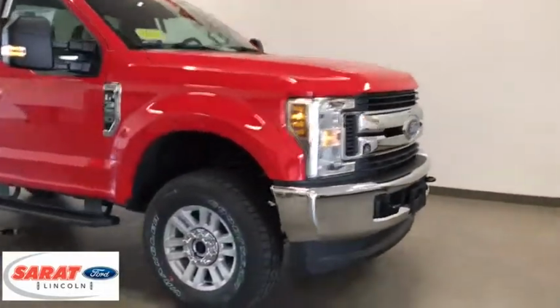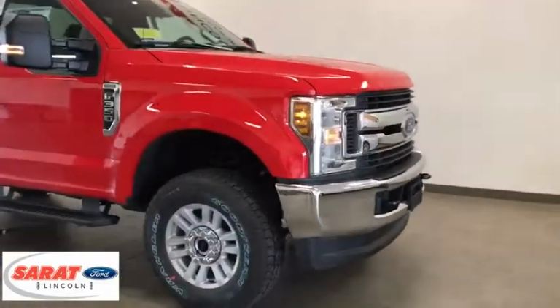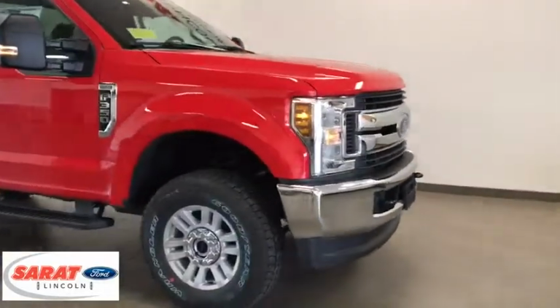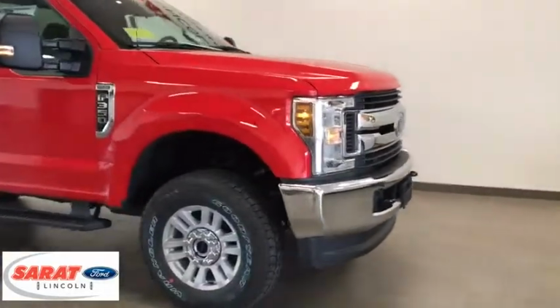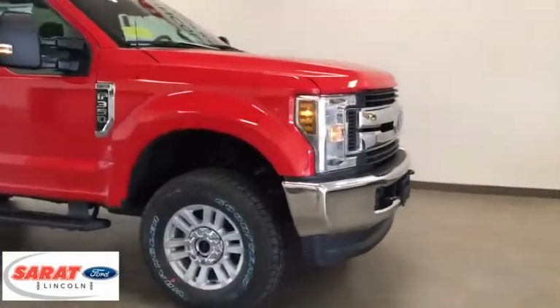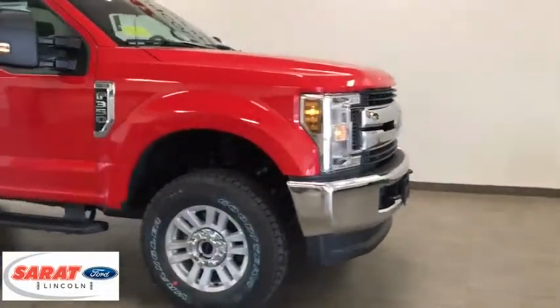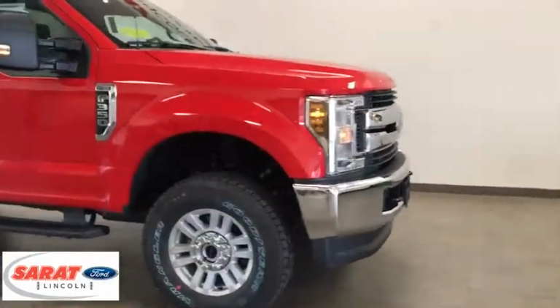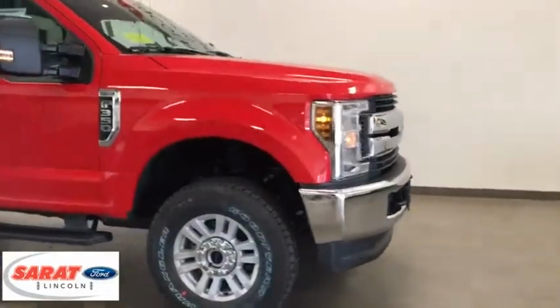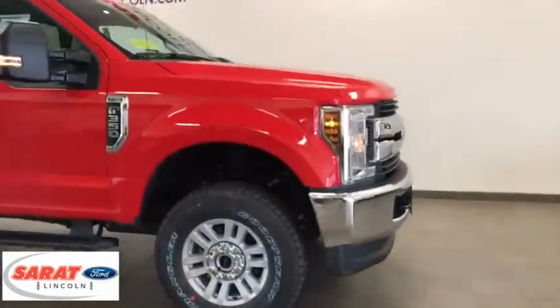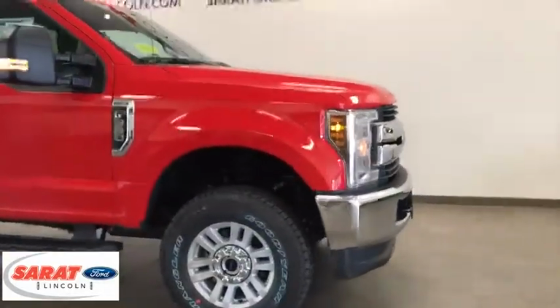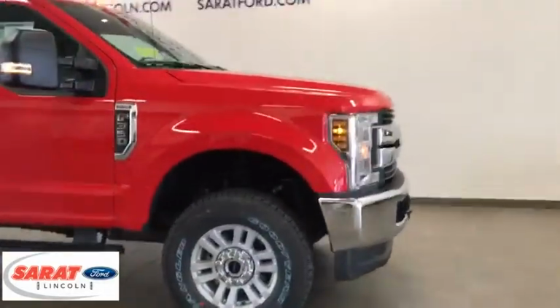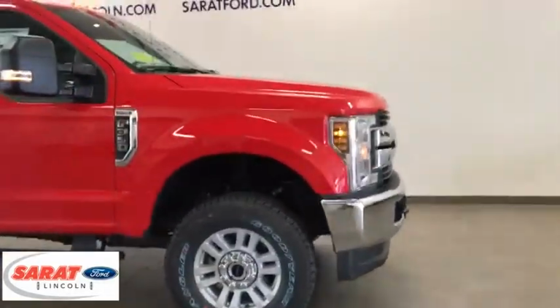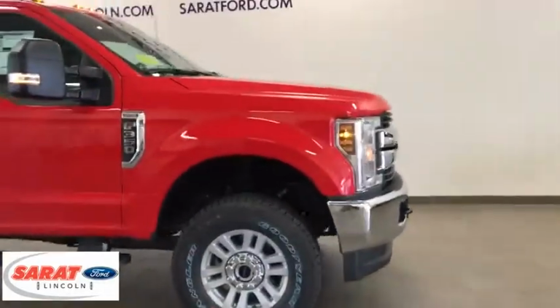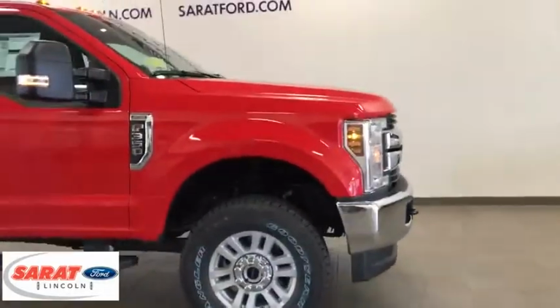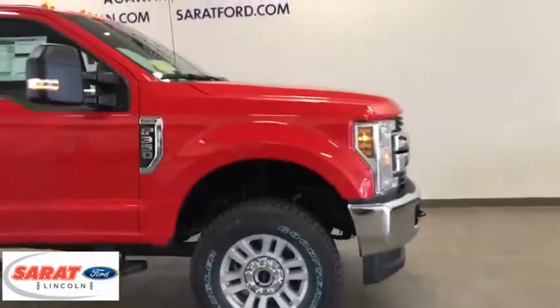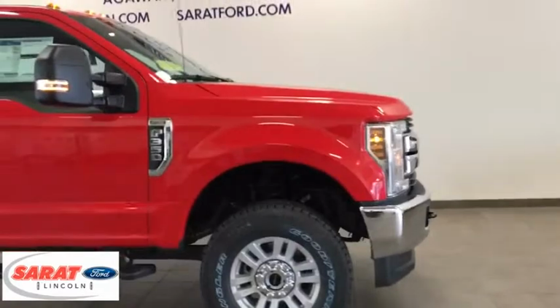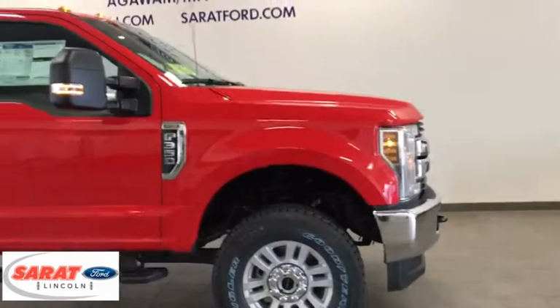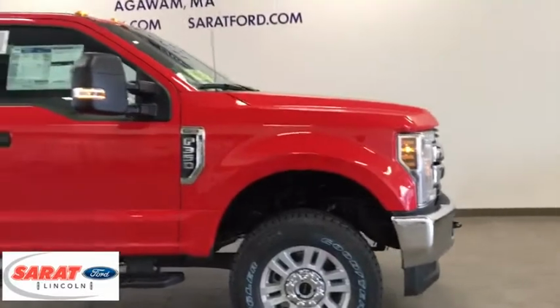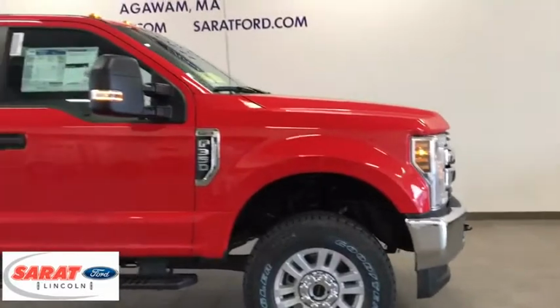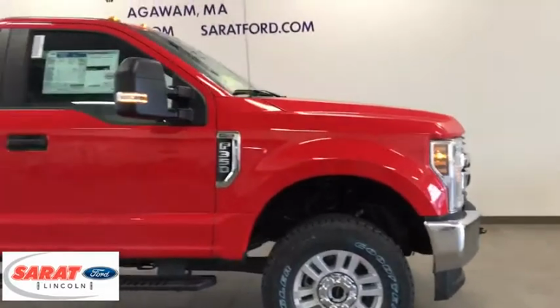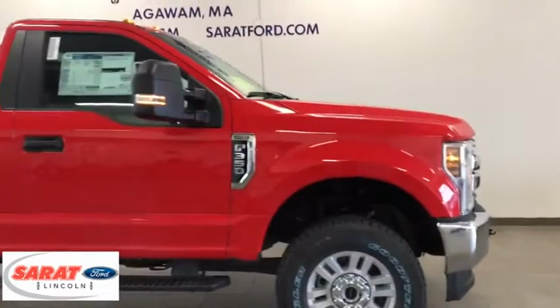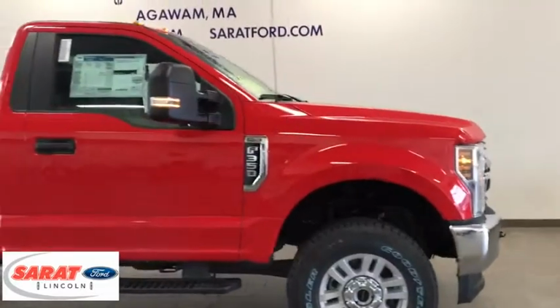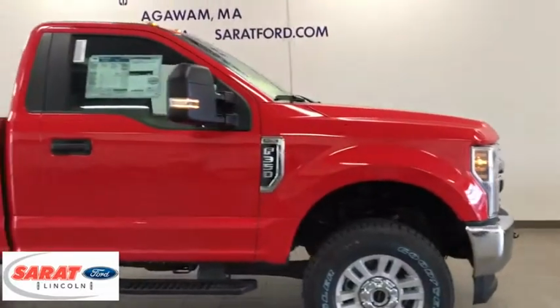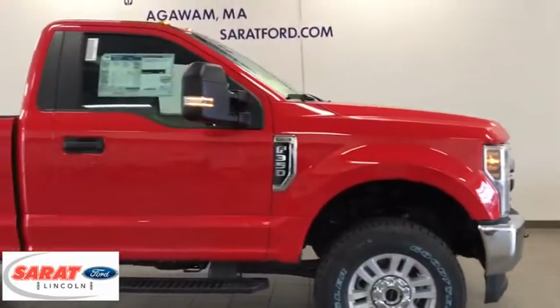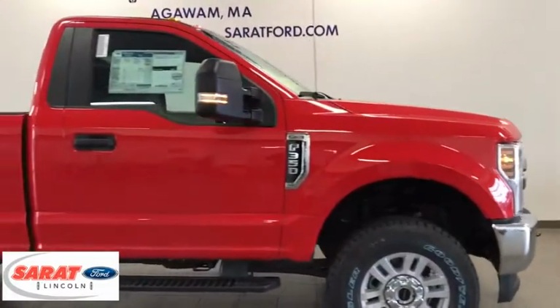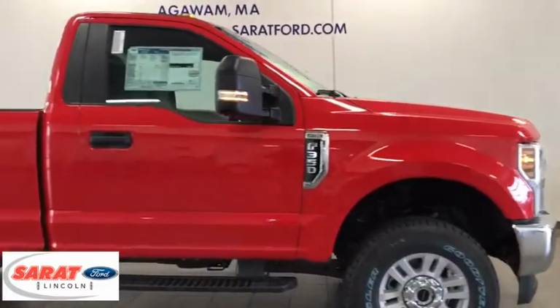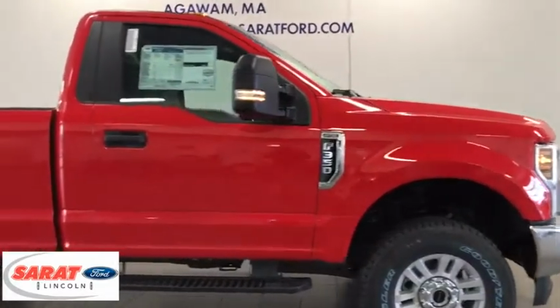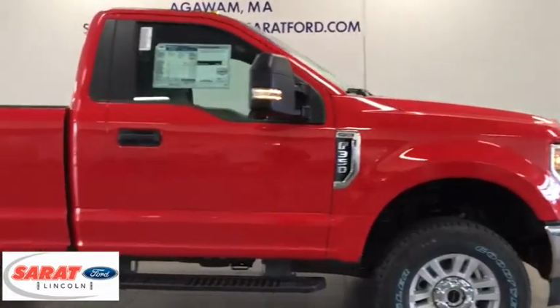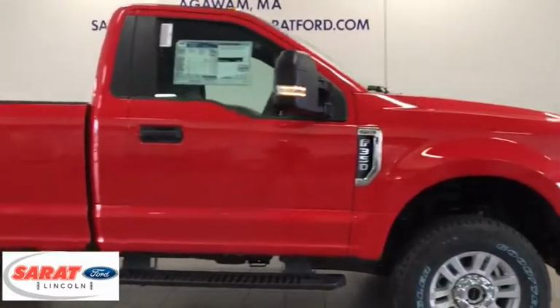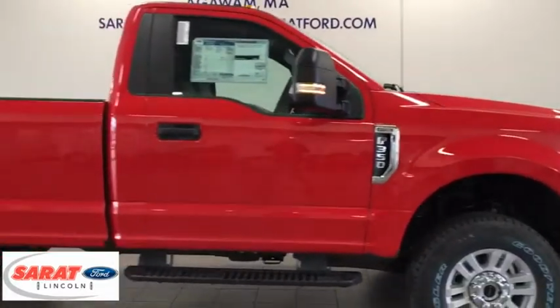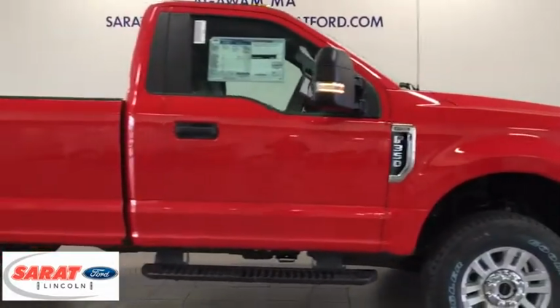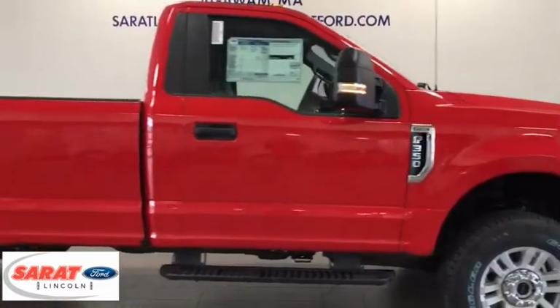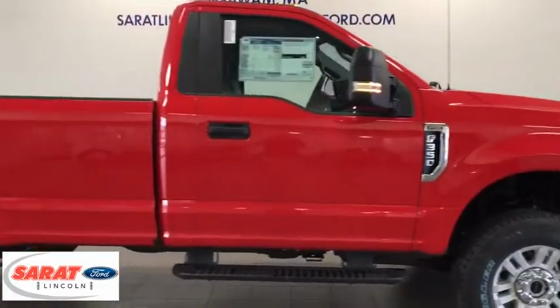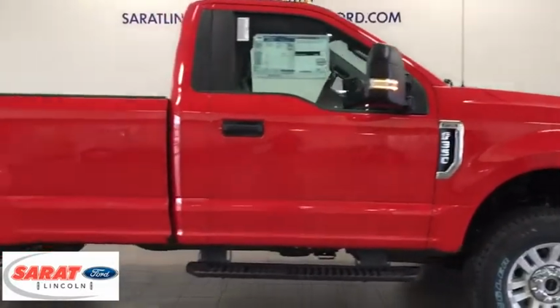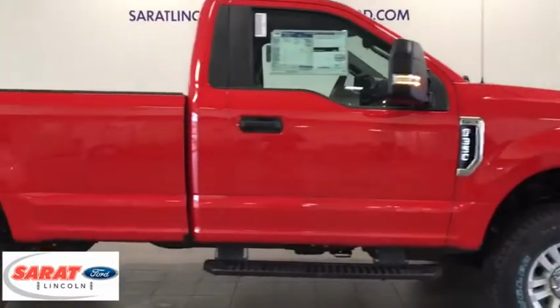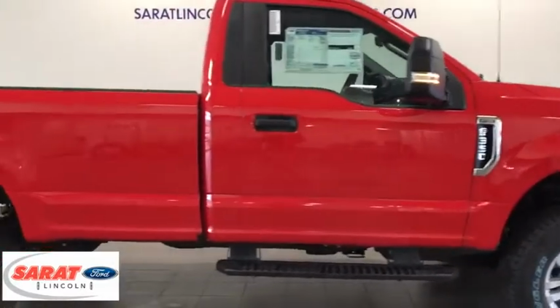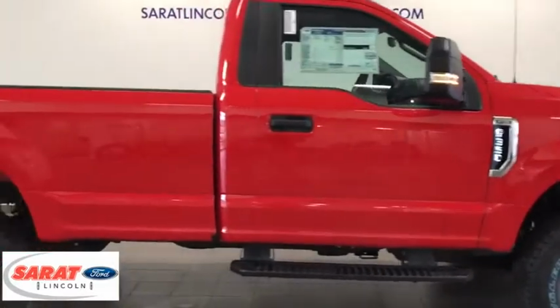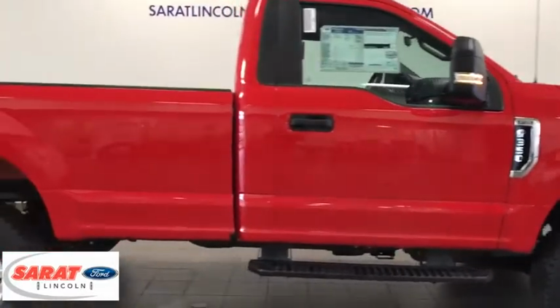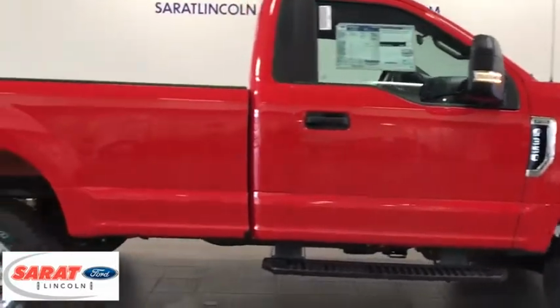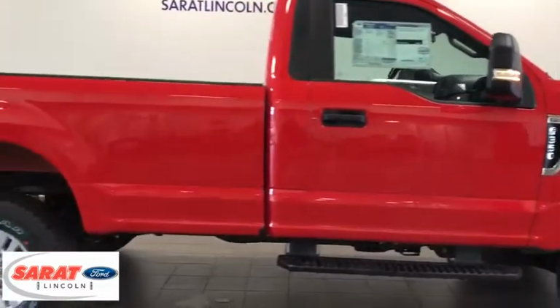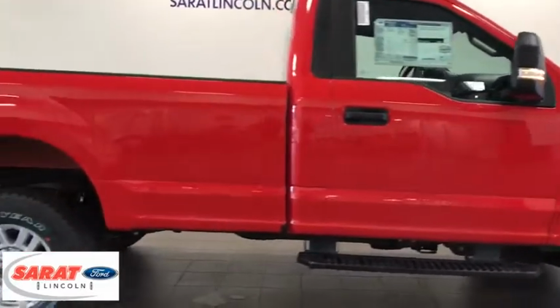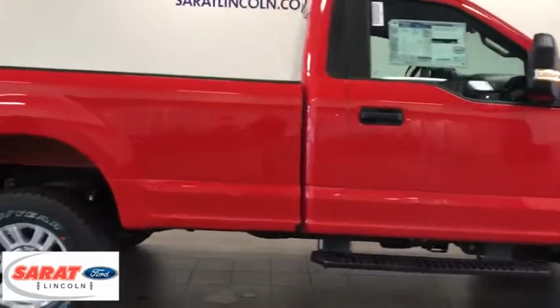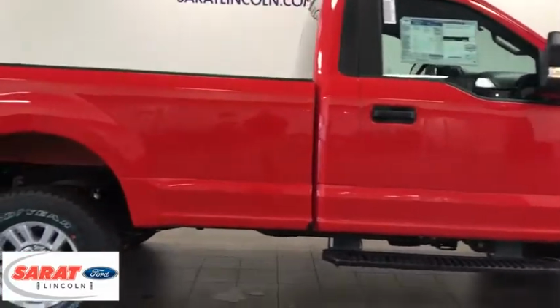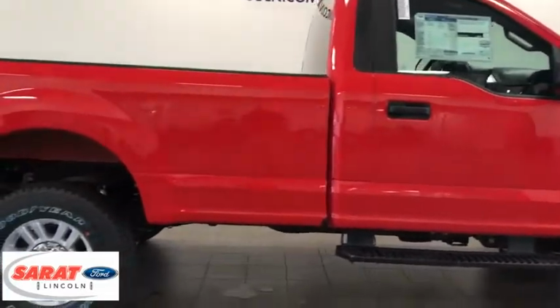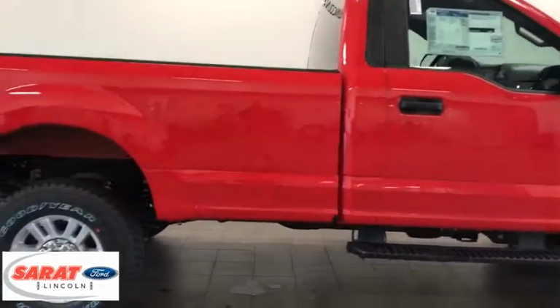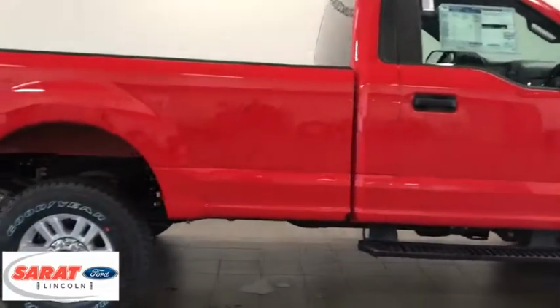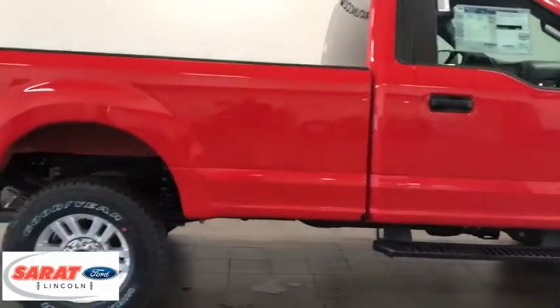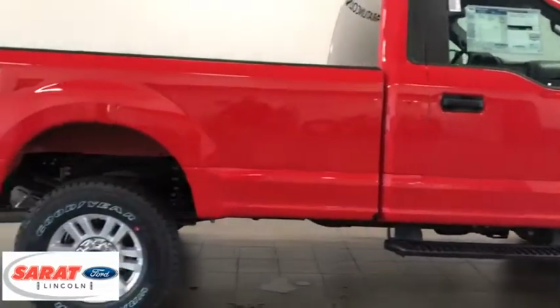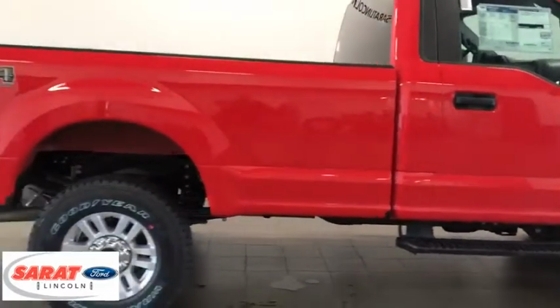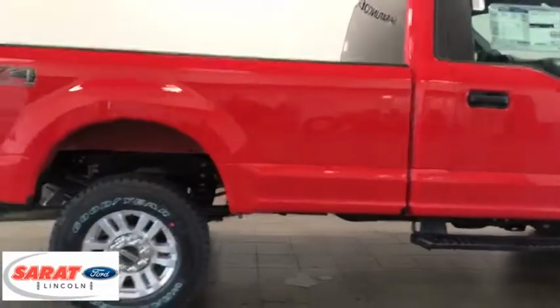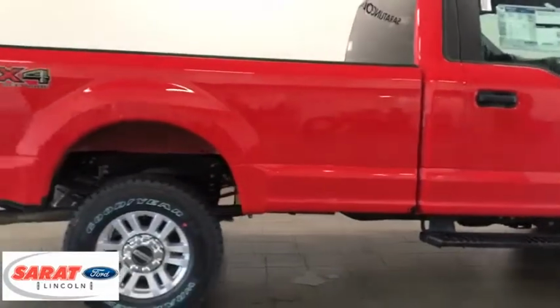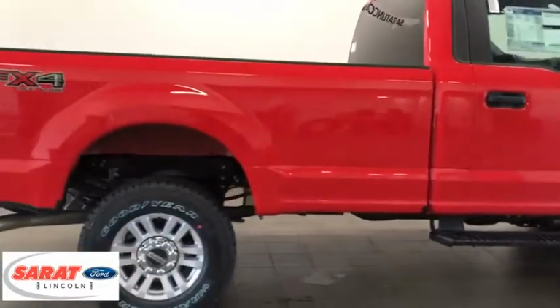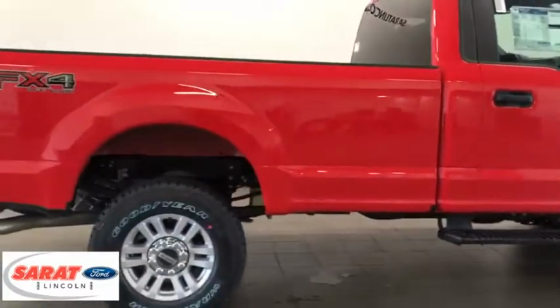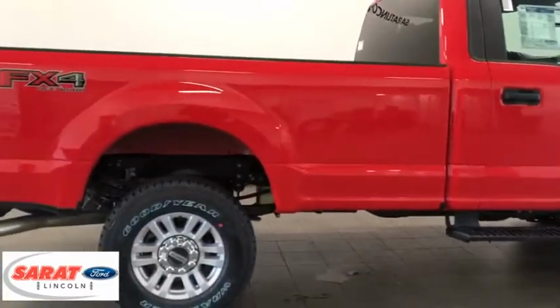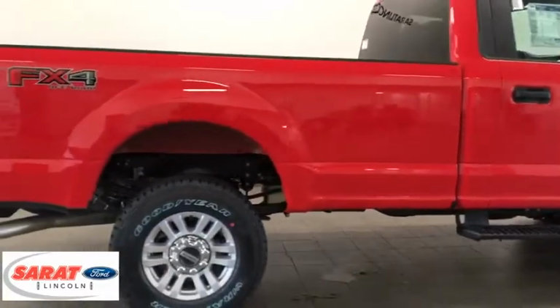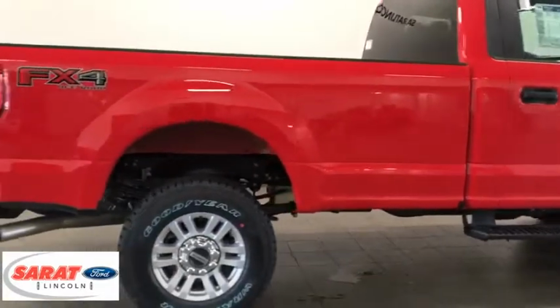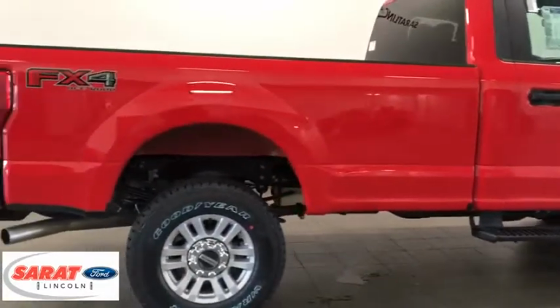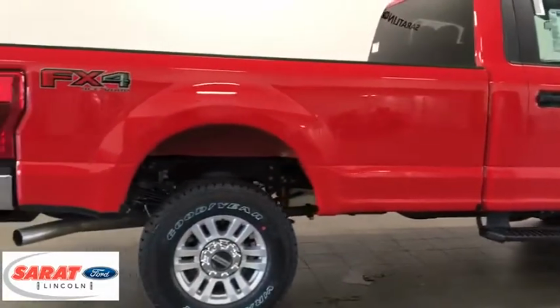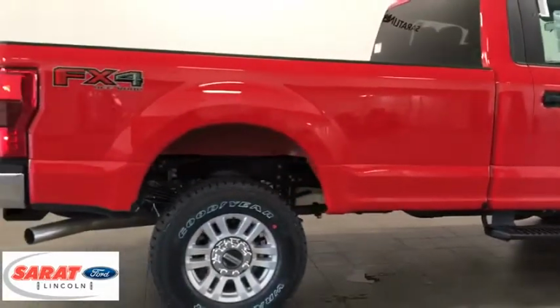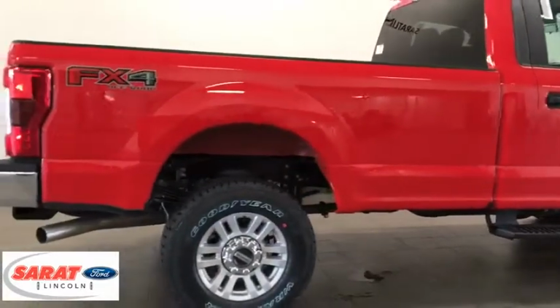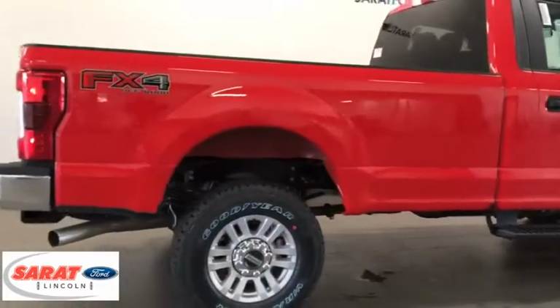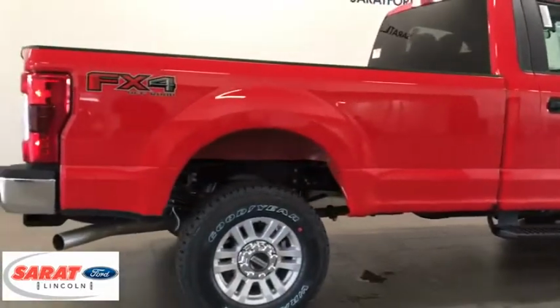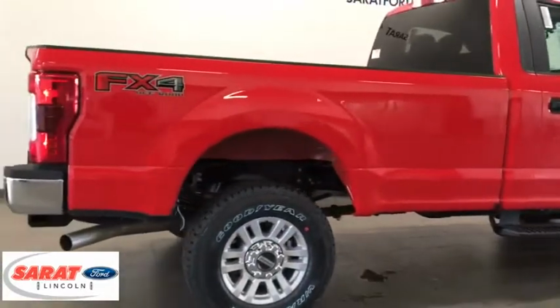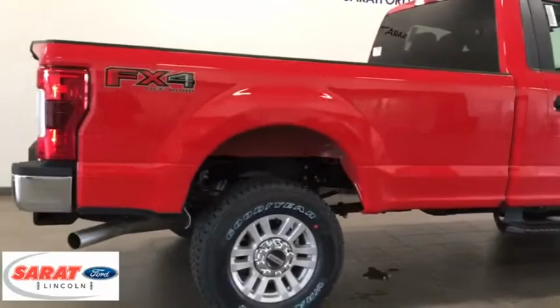Ford F-350 Super Duty. Here are some of this vehicle's great options: backup camera, trip computer.